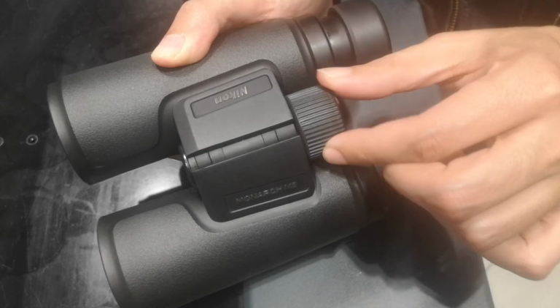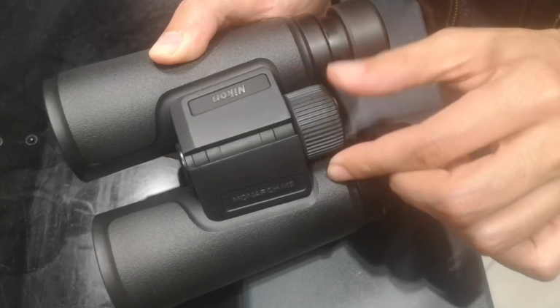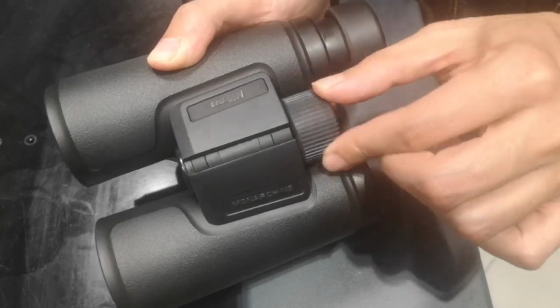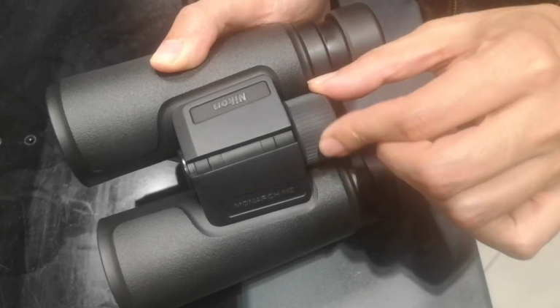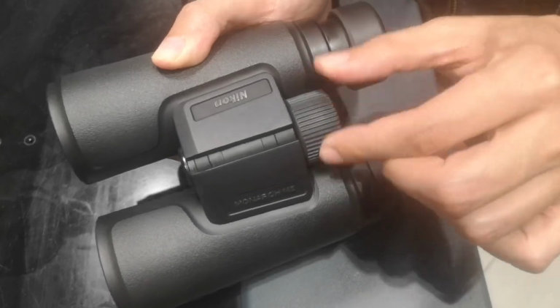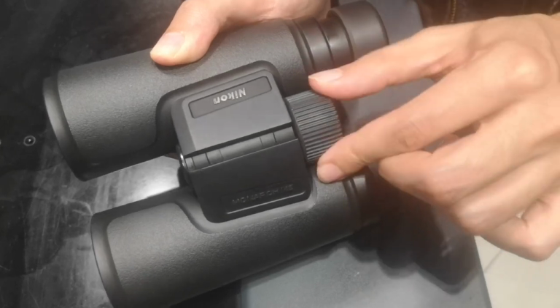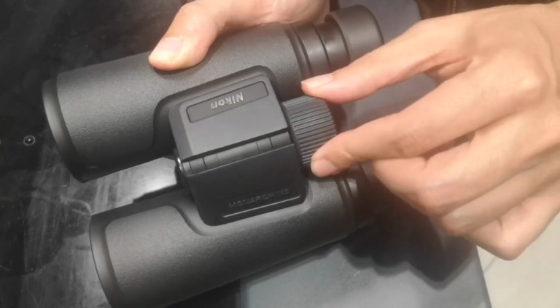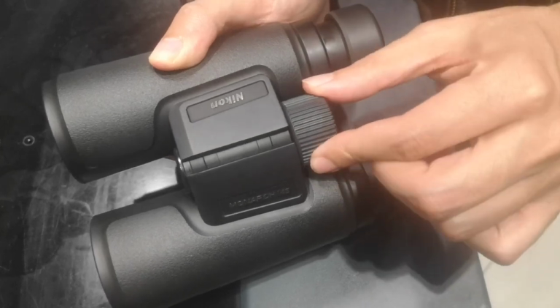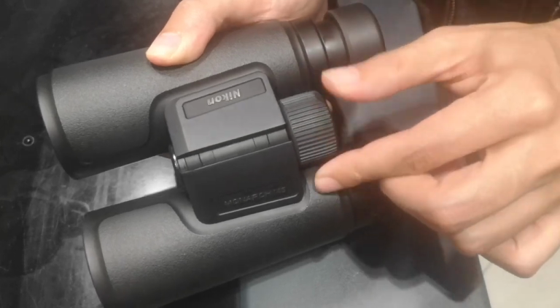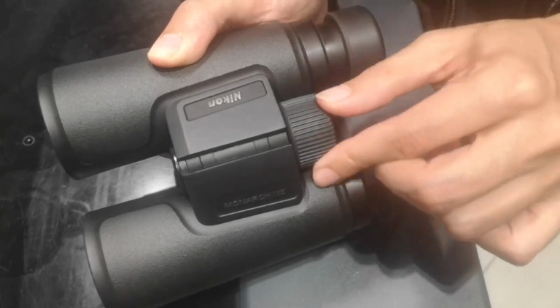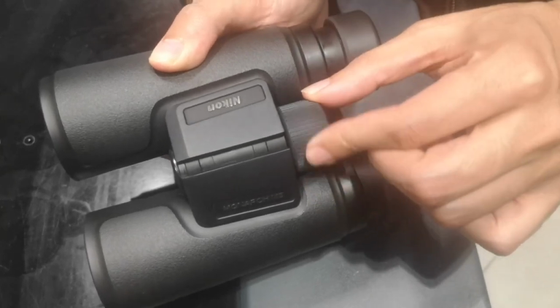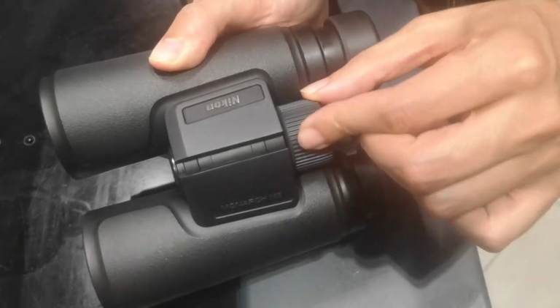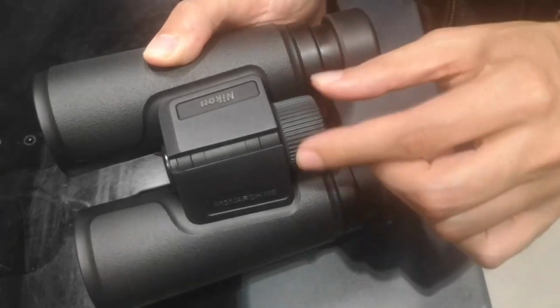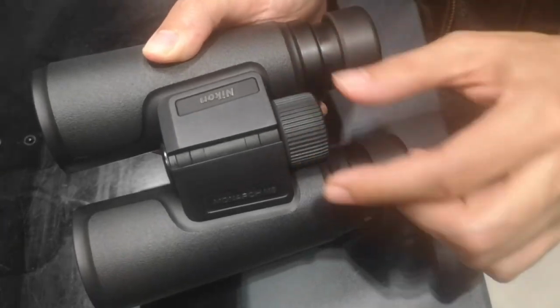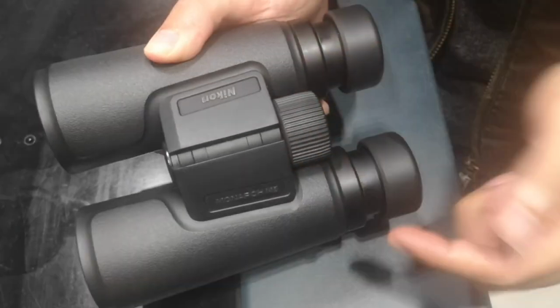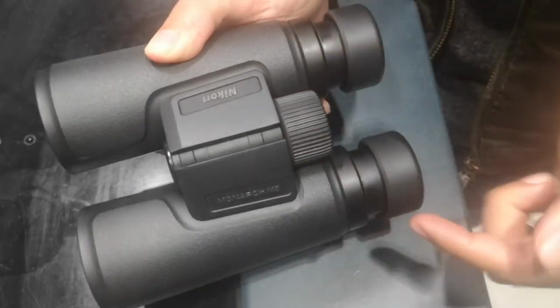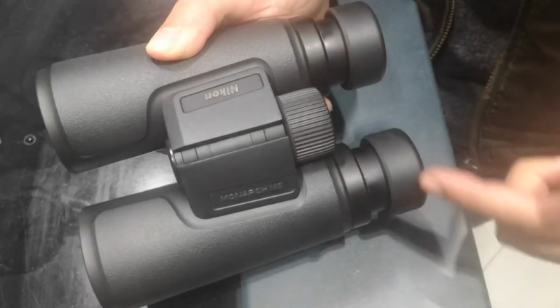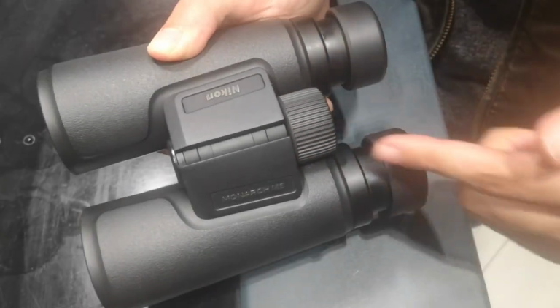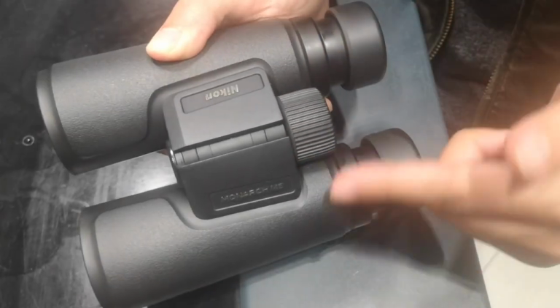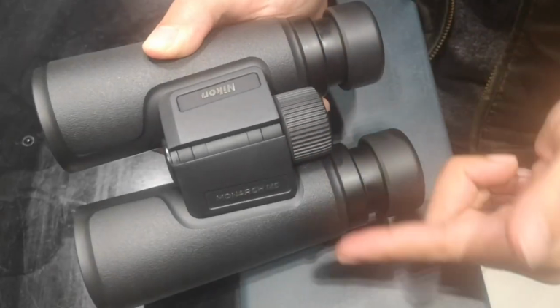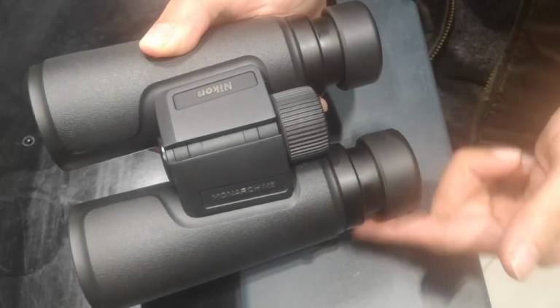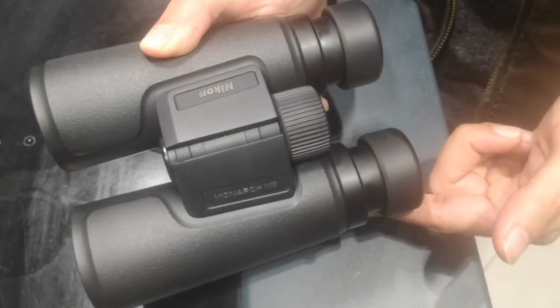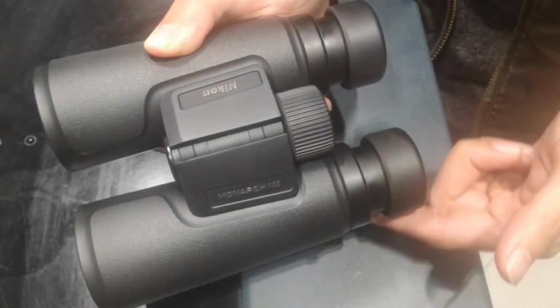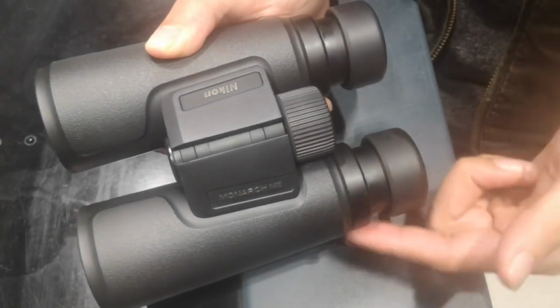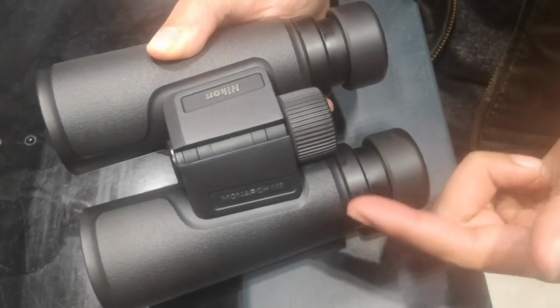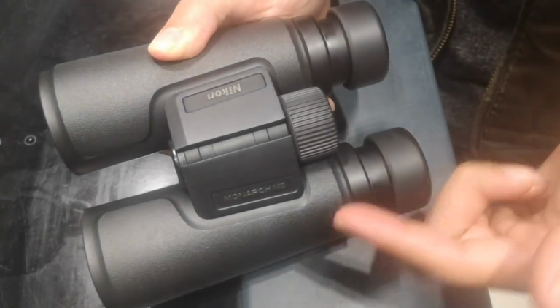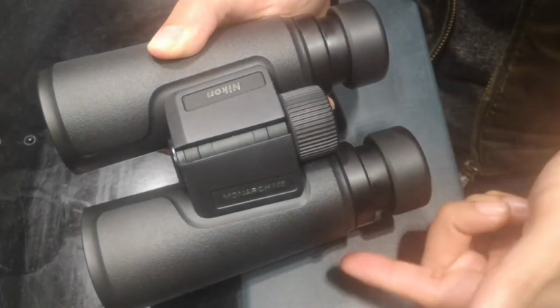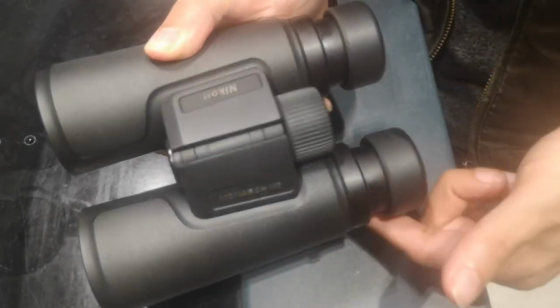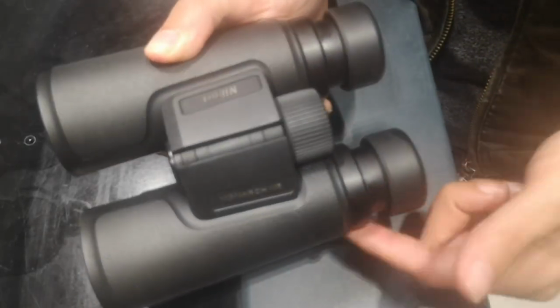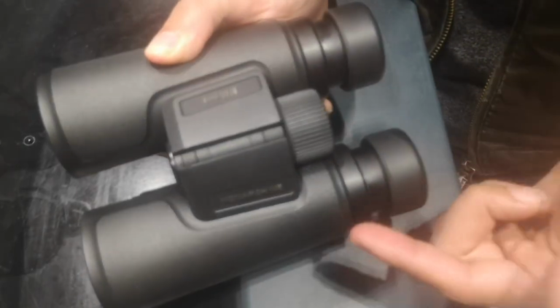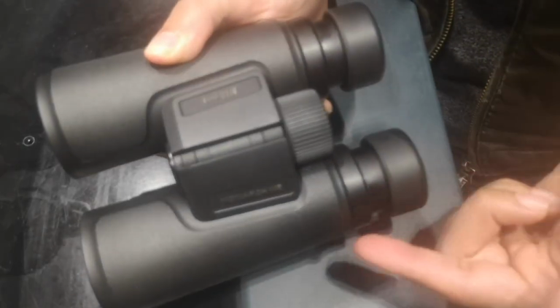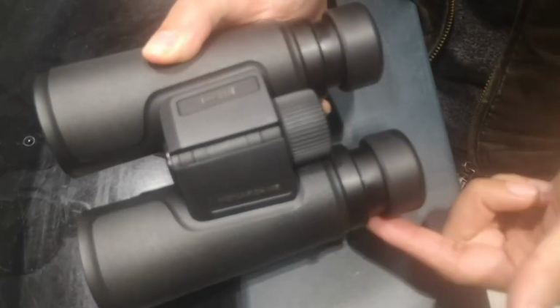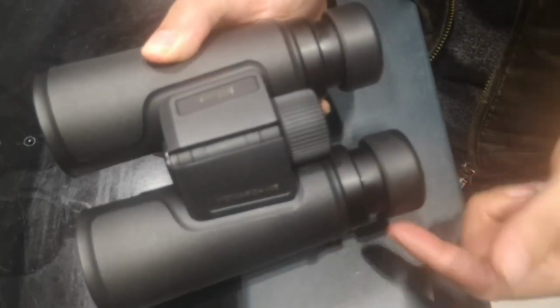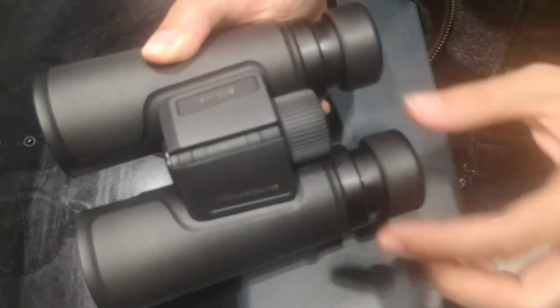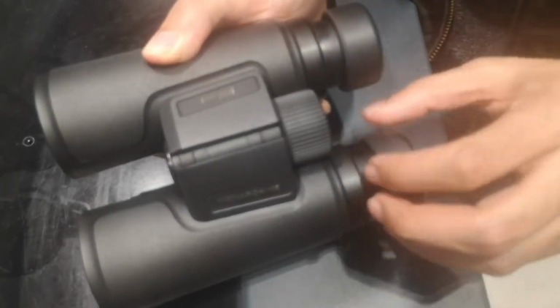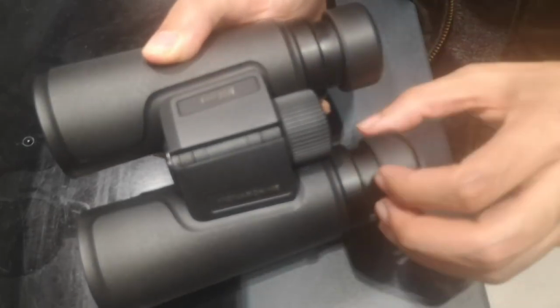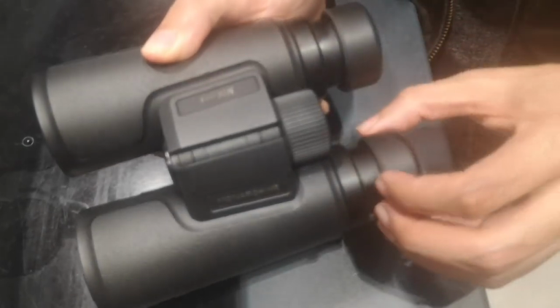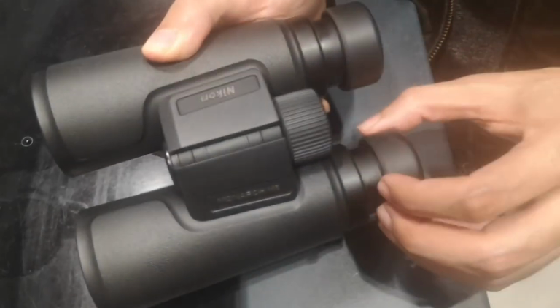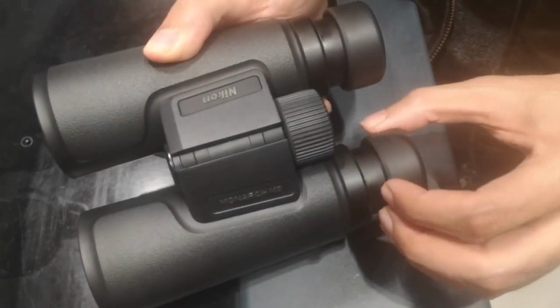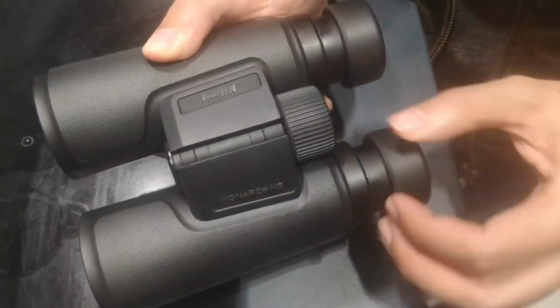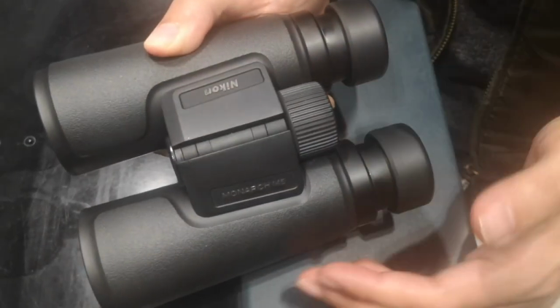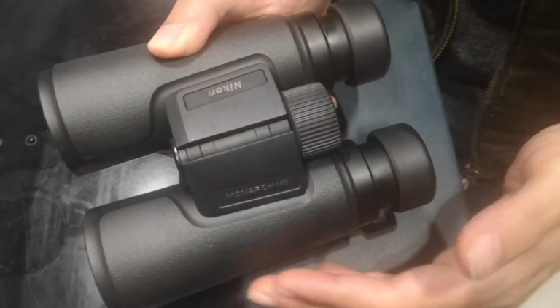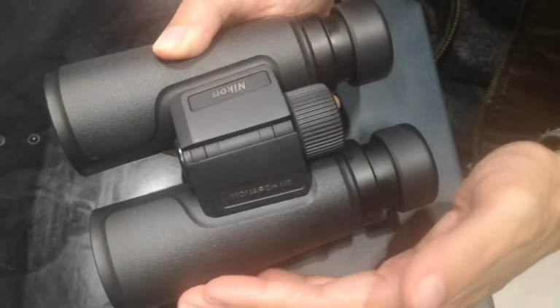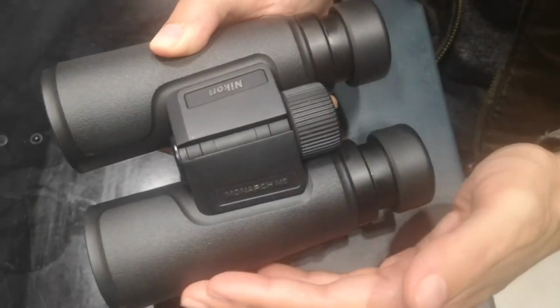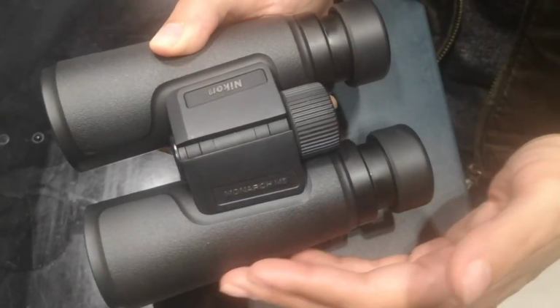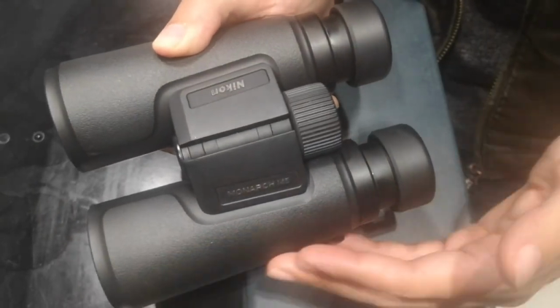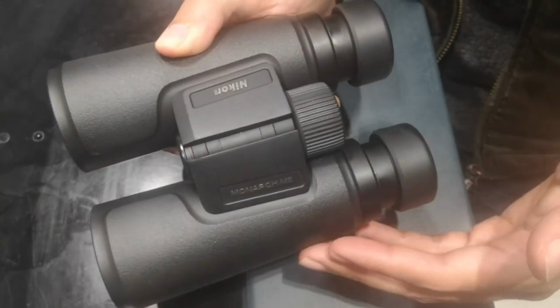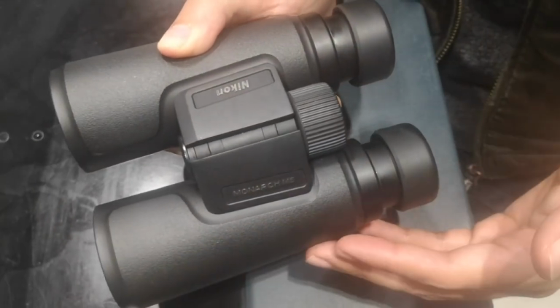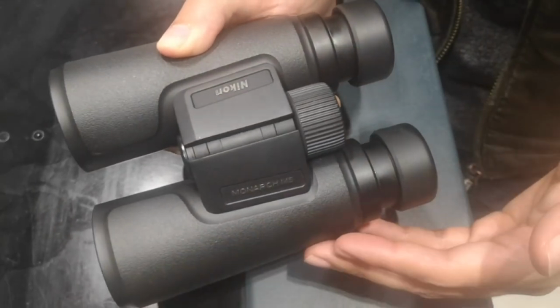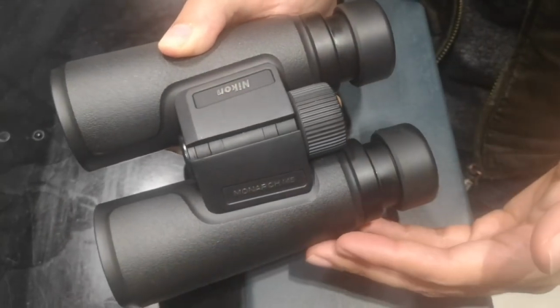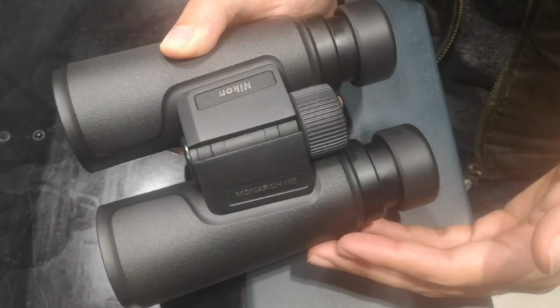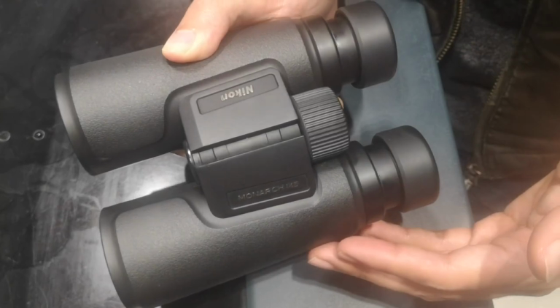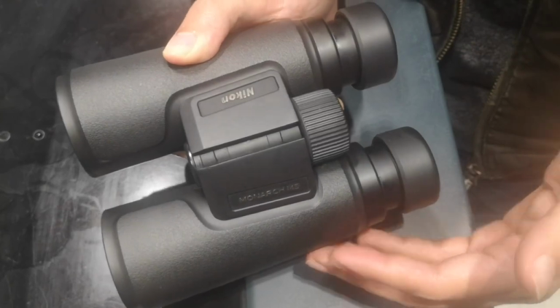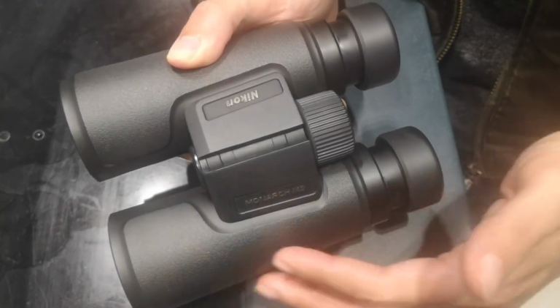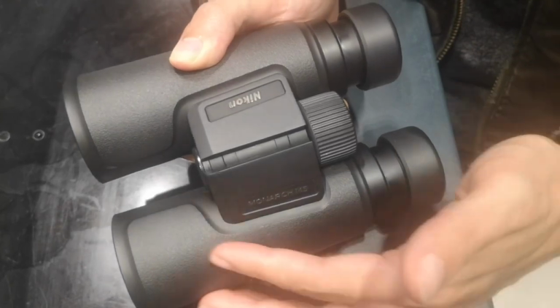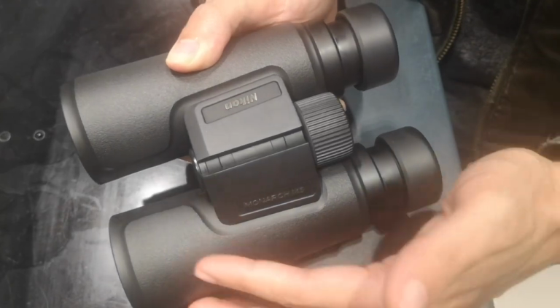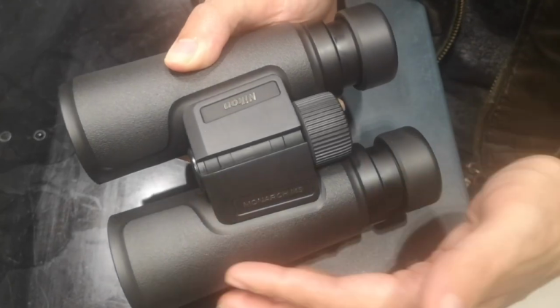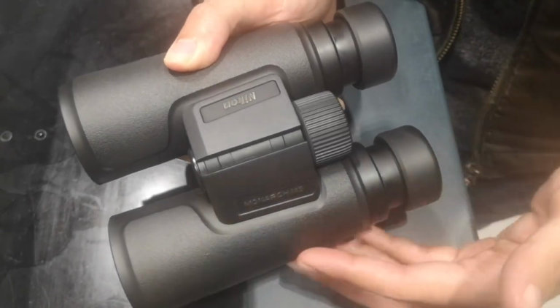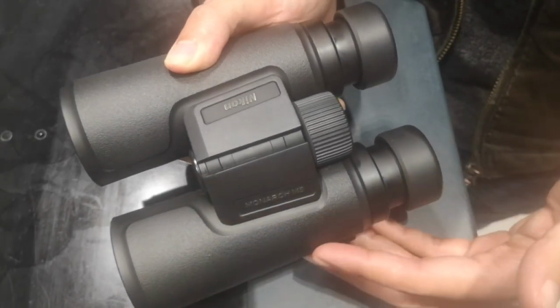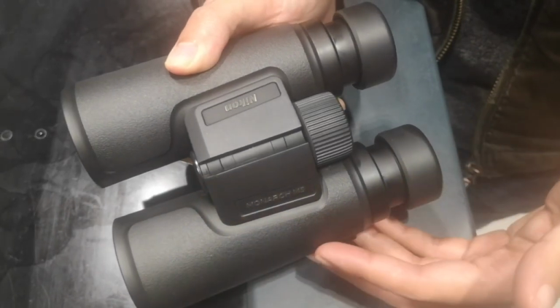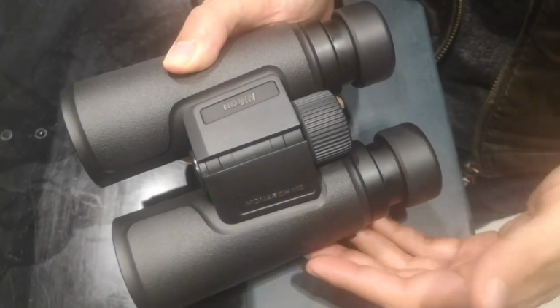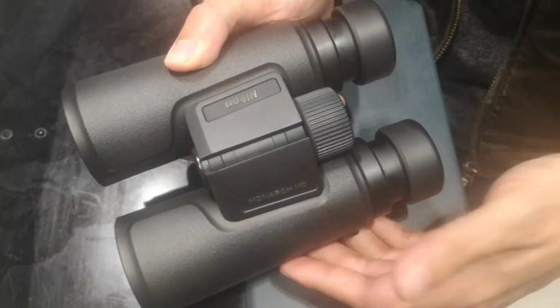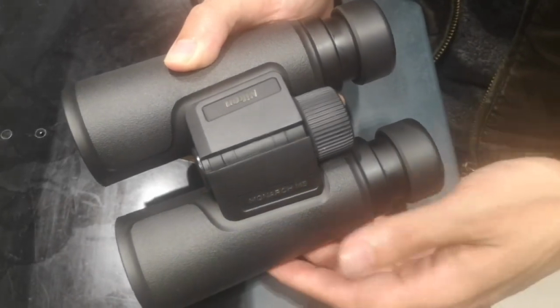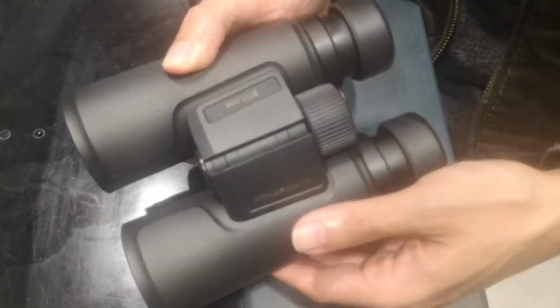What's up guys? Today I want to talk about the Nikon Monarch M5 10x42 binoculars, a powerful optical tool packed with advanced features.